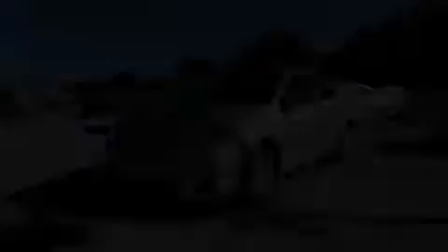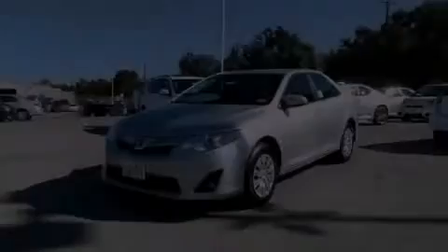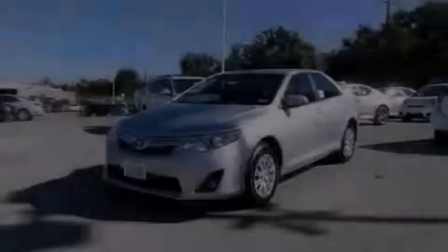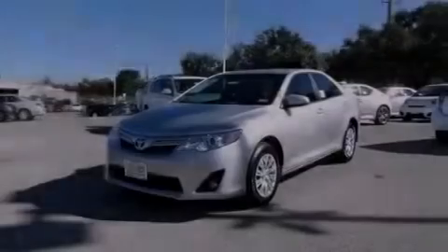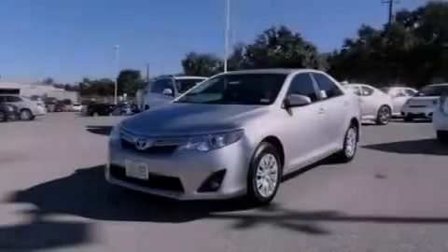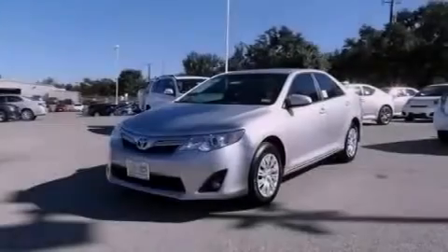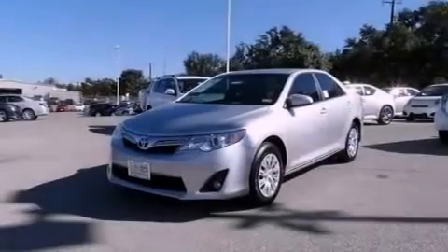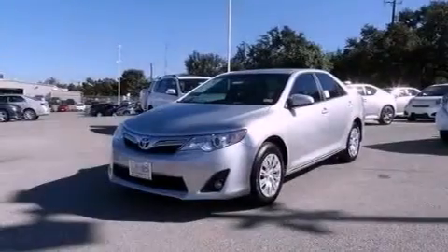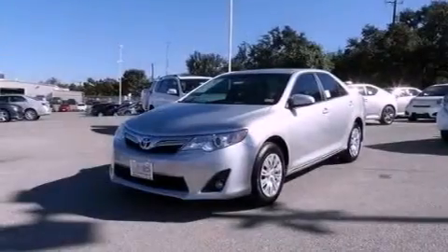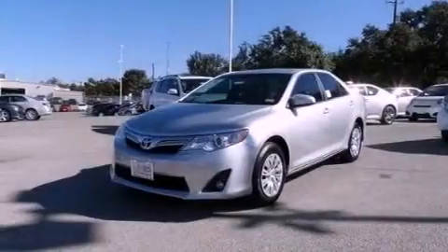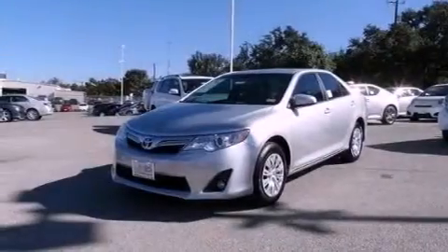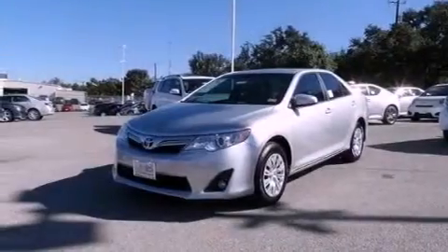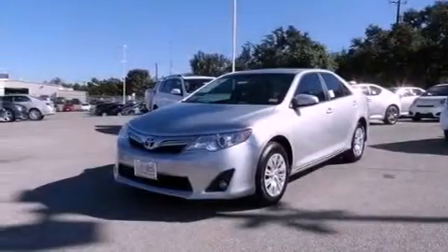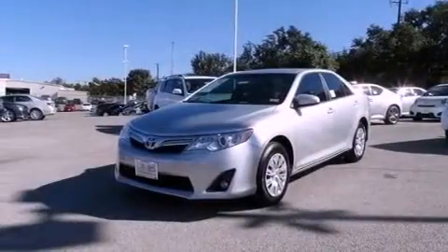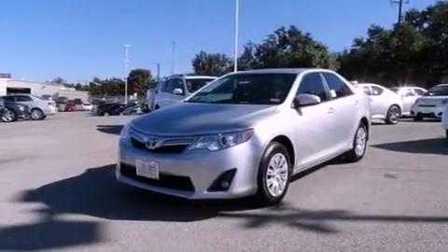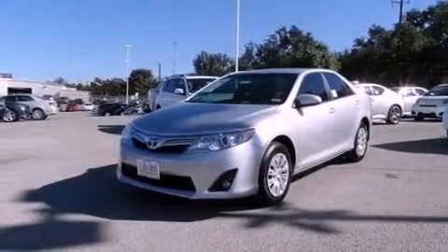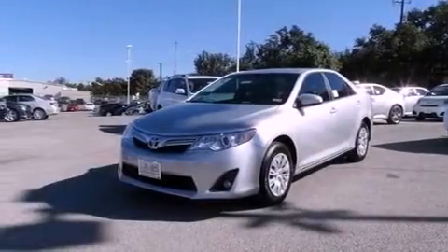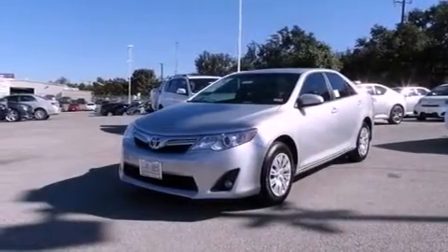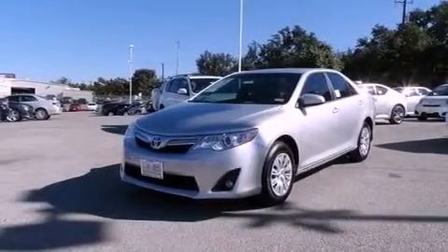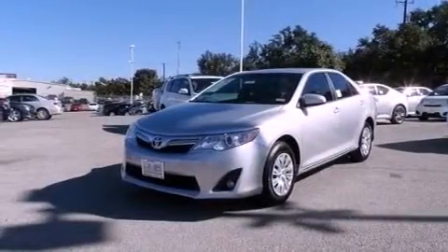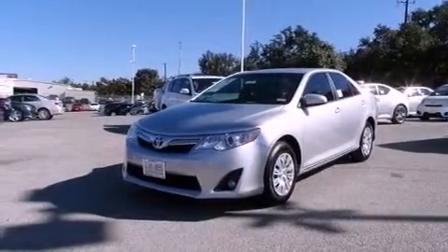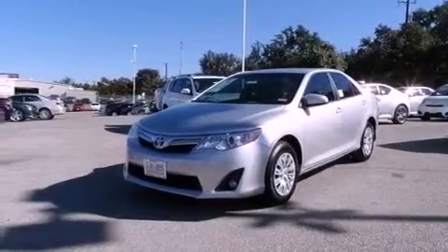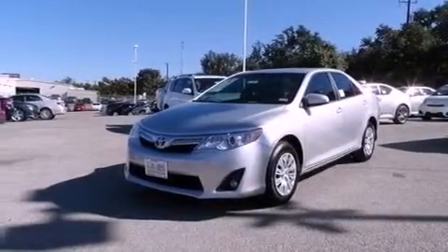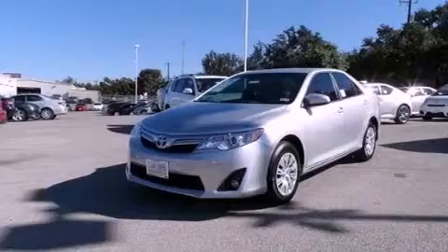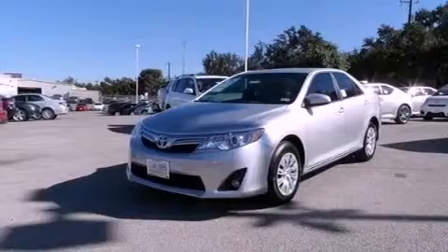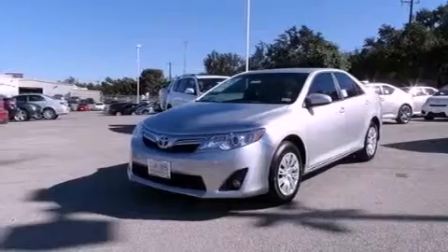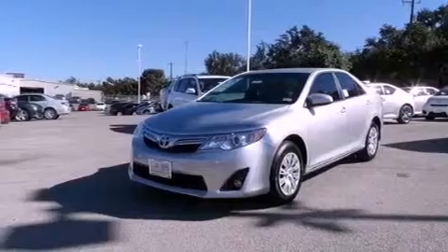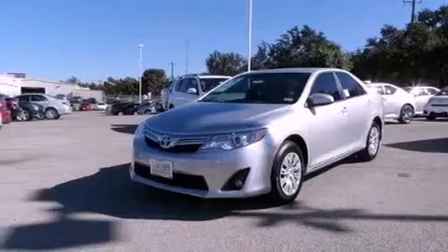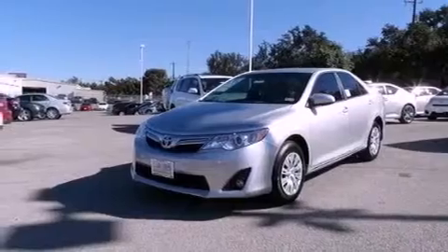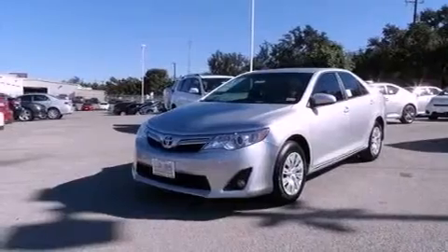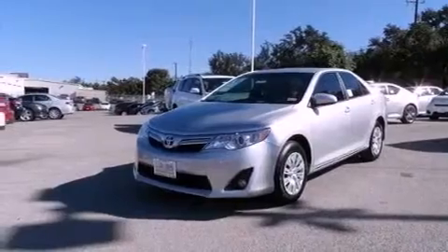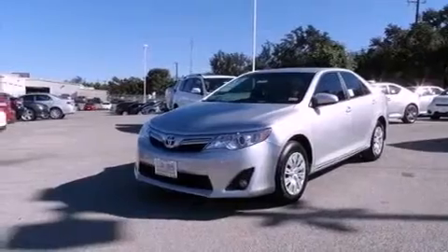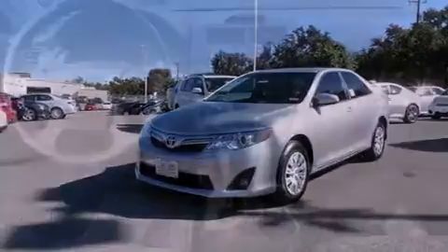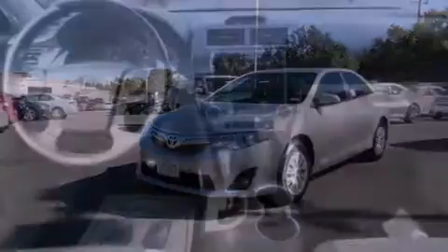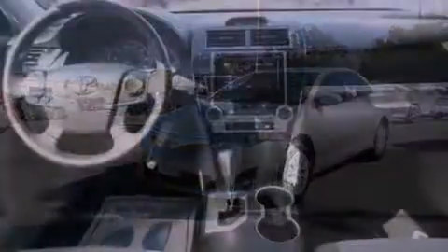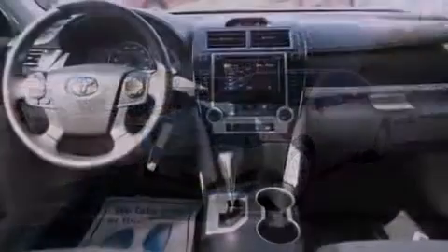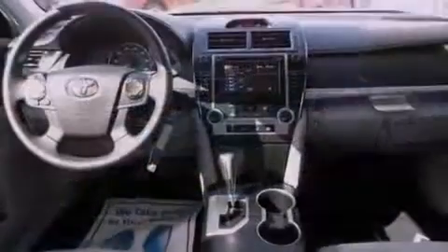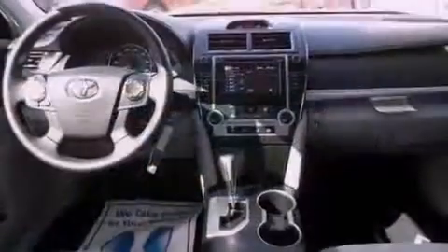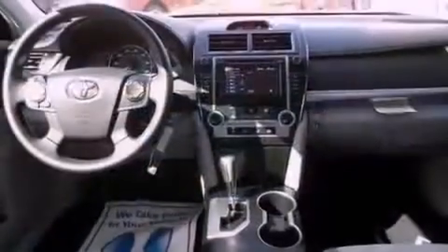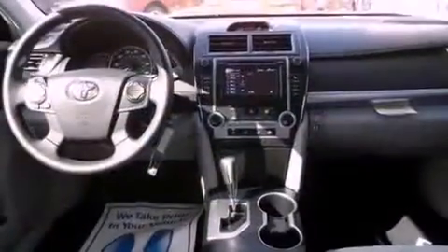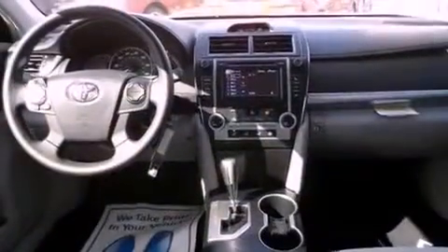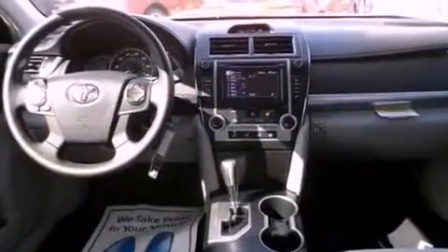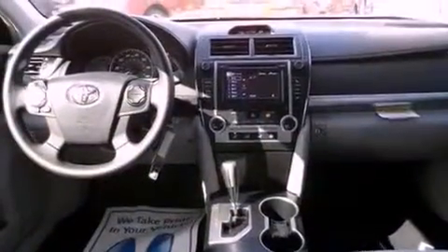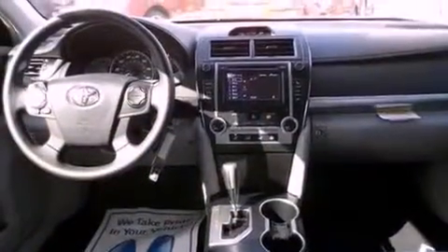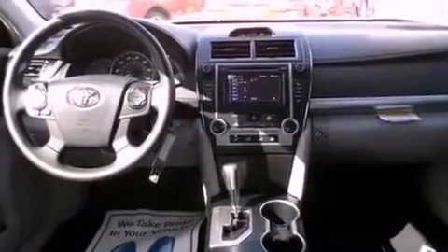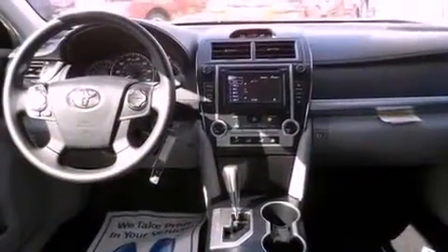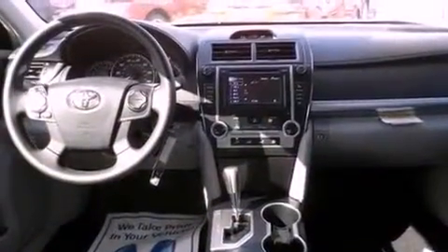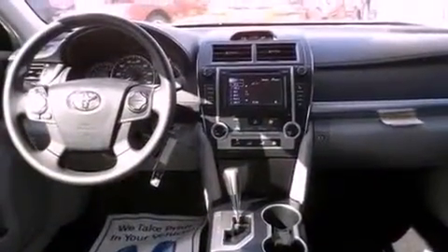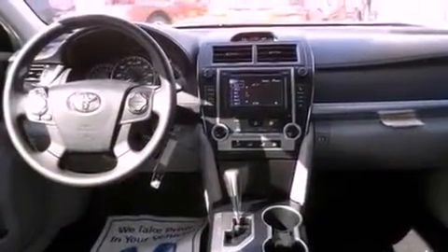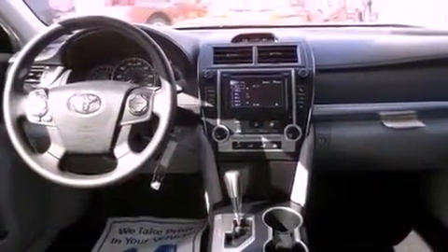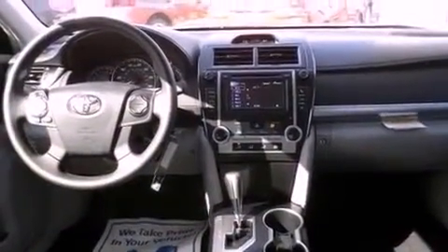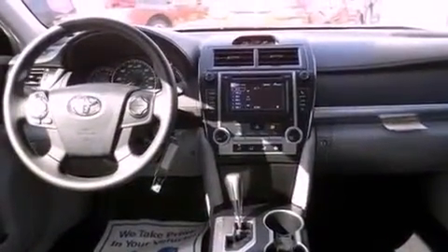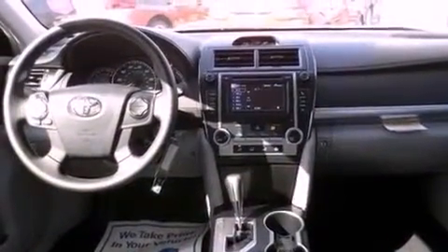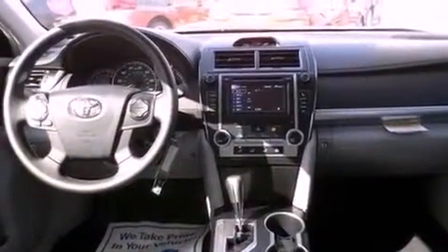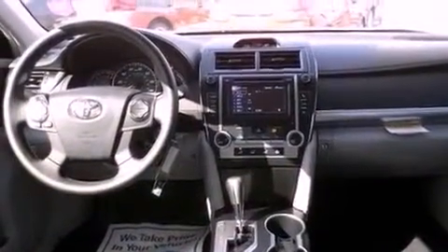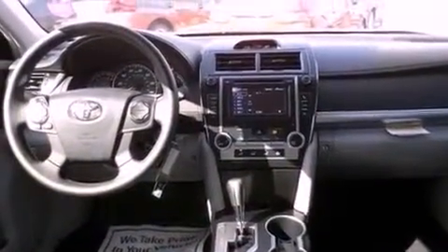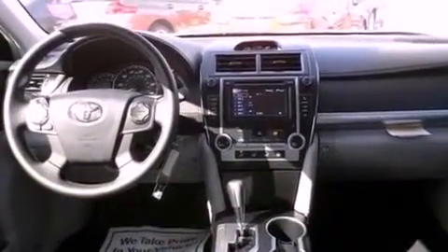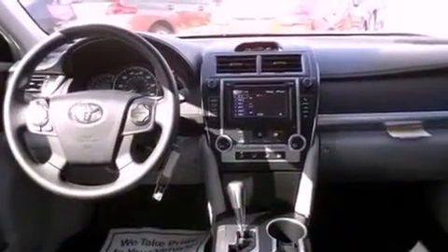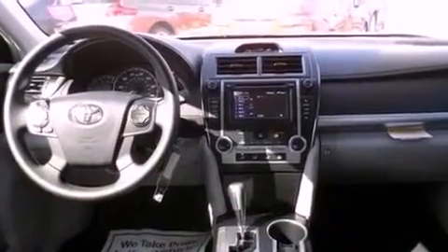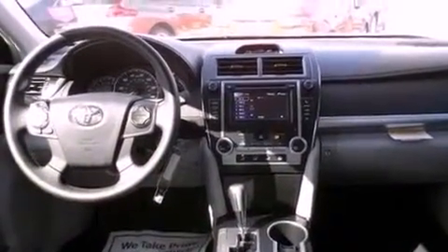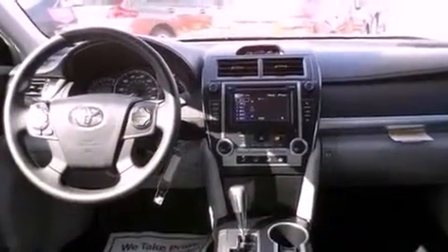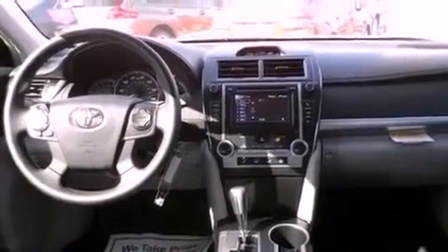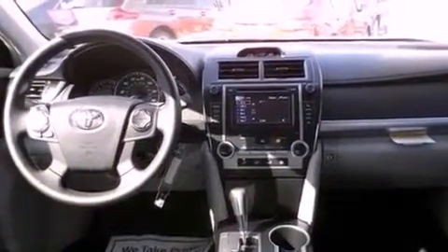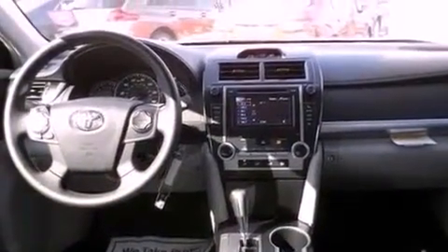Additional features include an anti-lock braking system, side impact airbags, latch-ready child seat anchors, a pollen filter, and a rear spoiler.